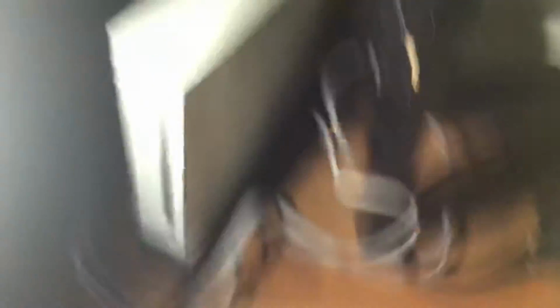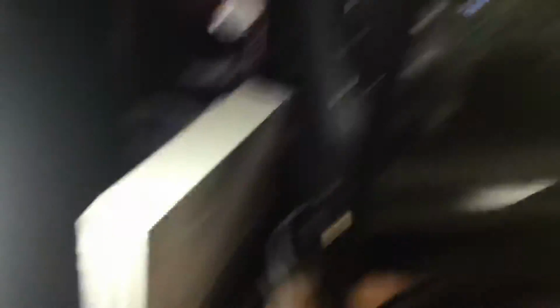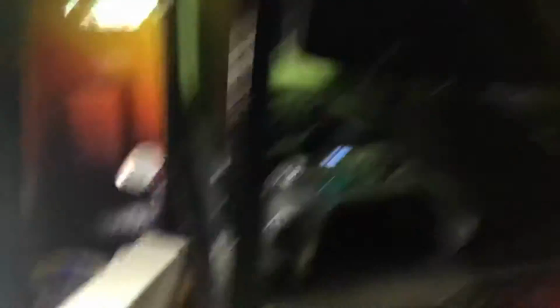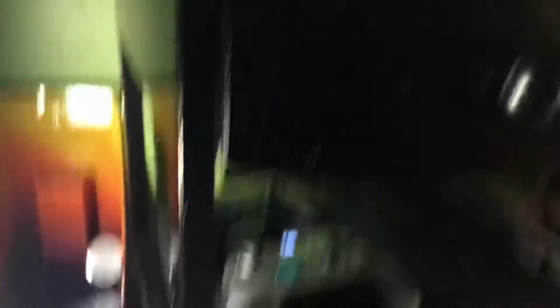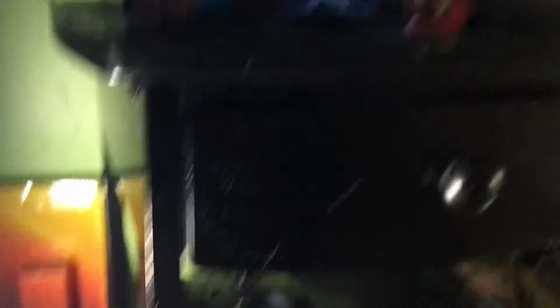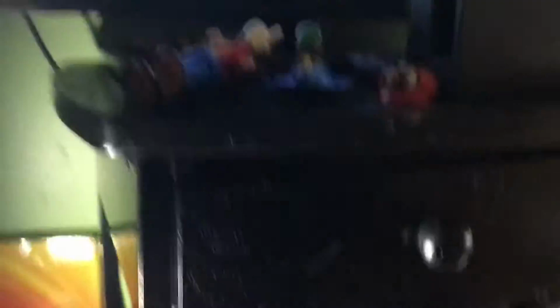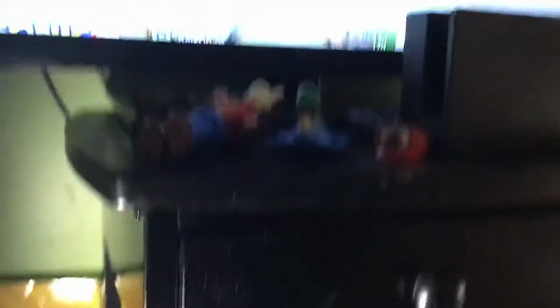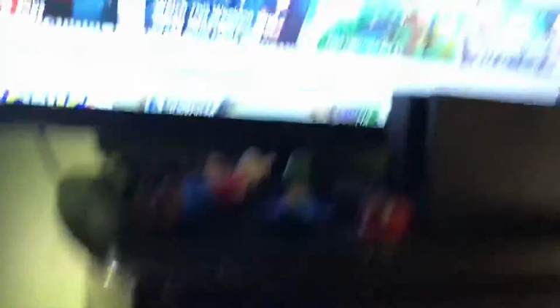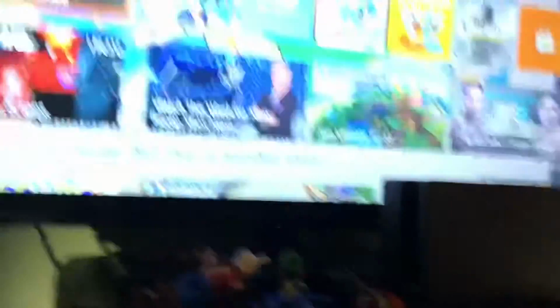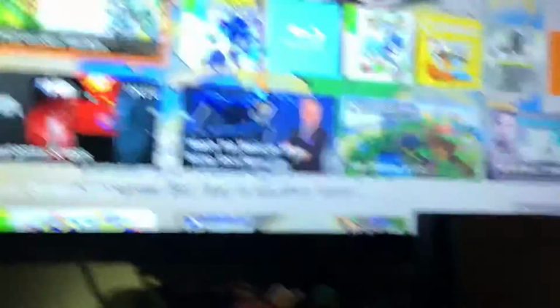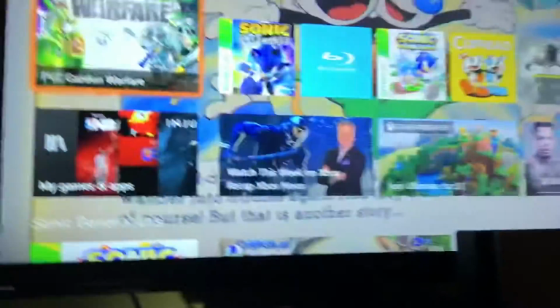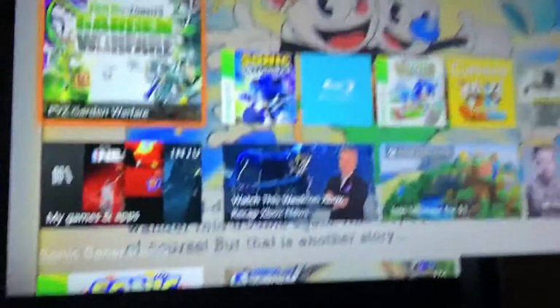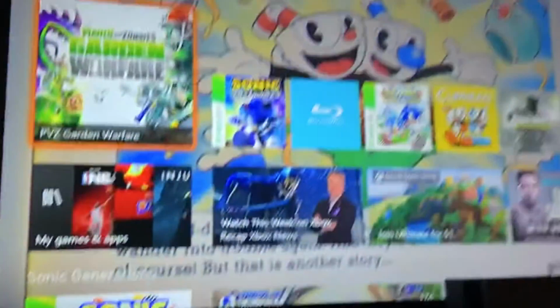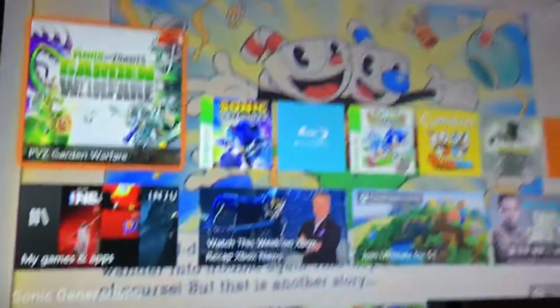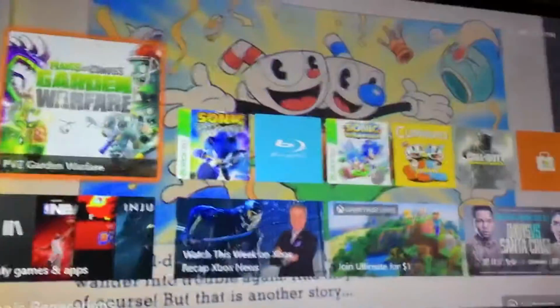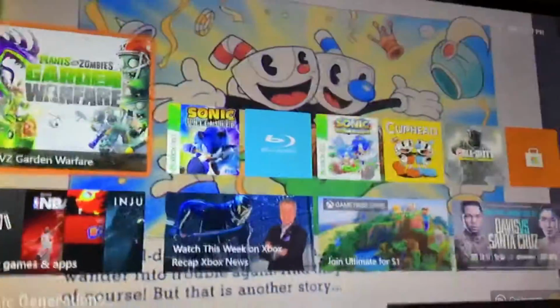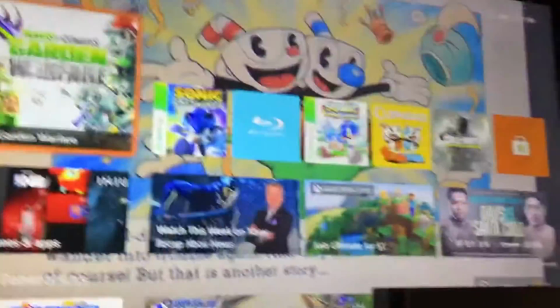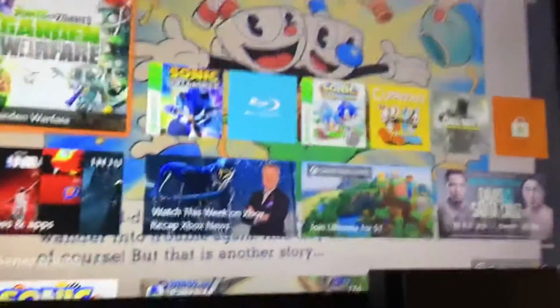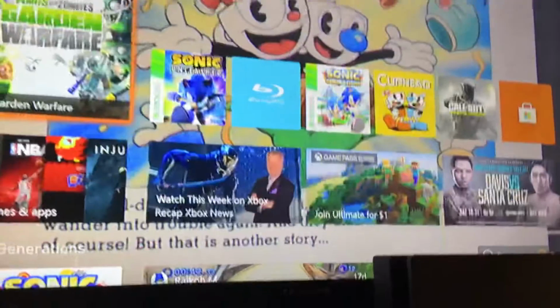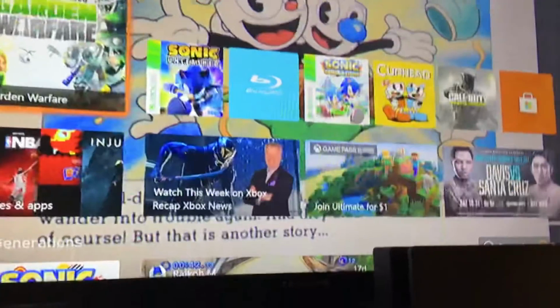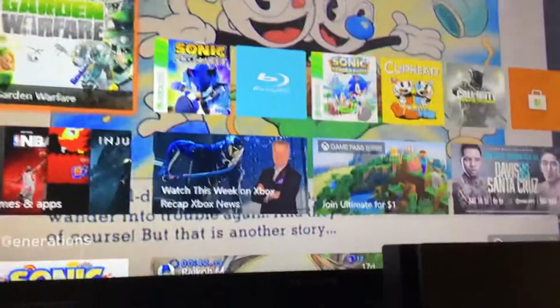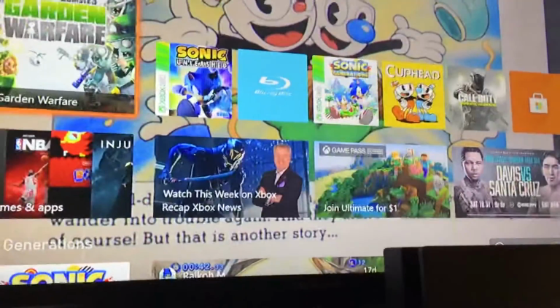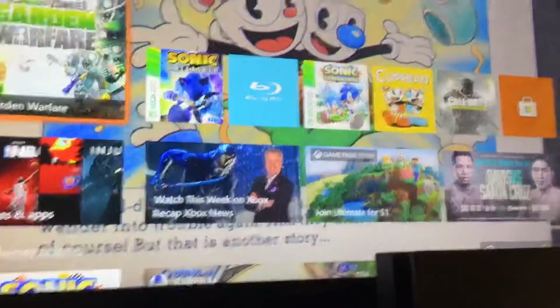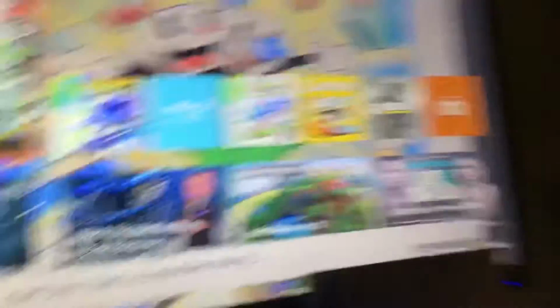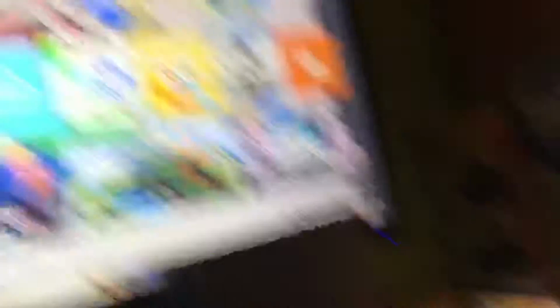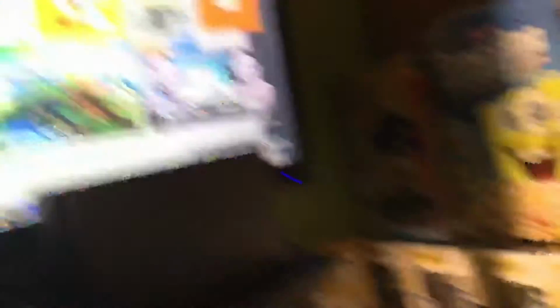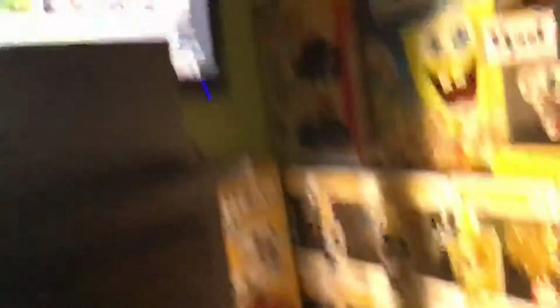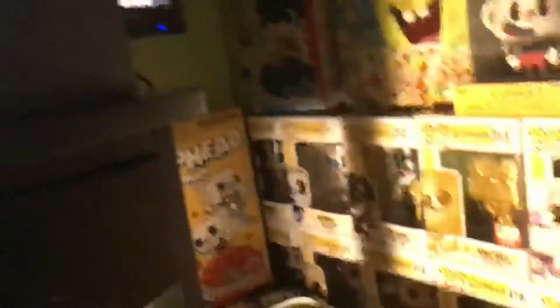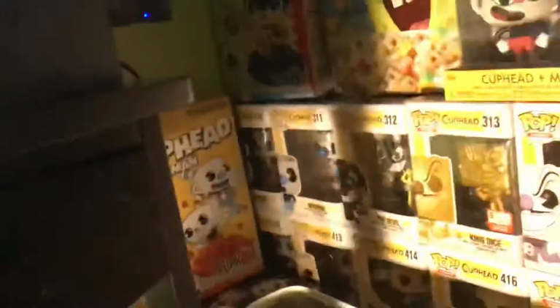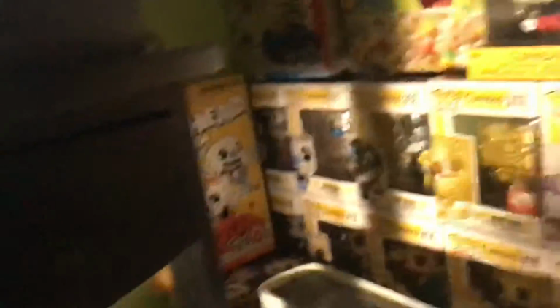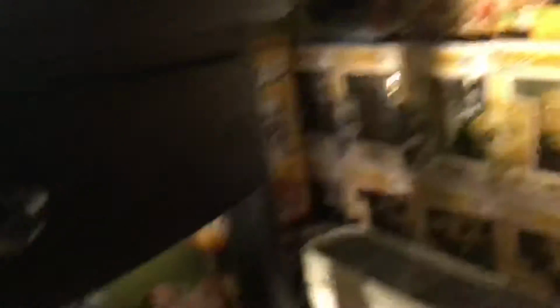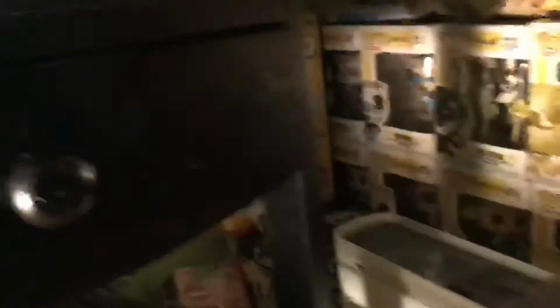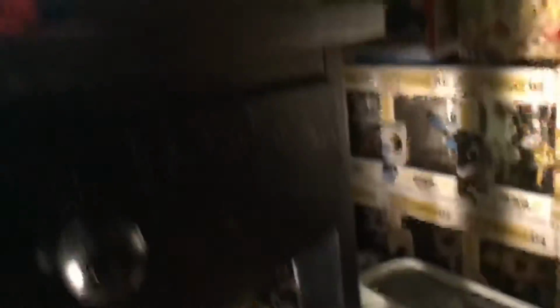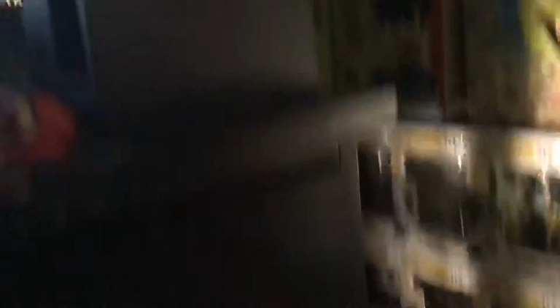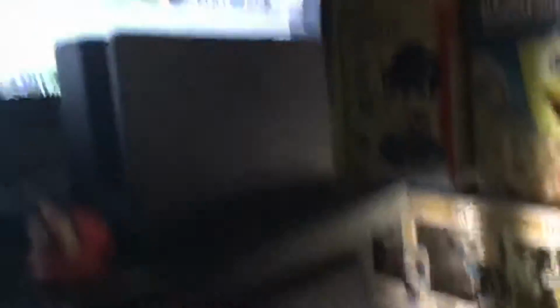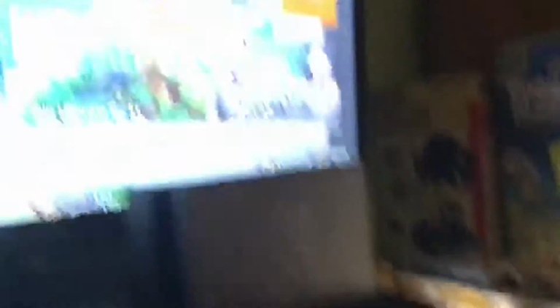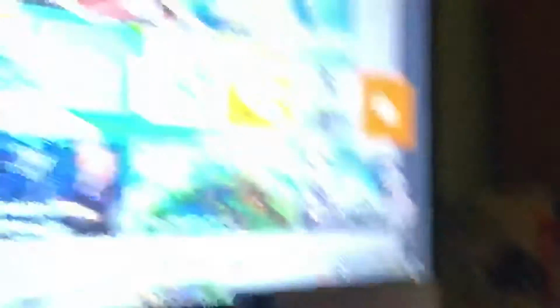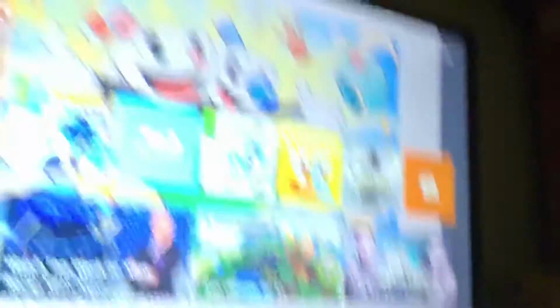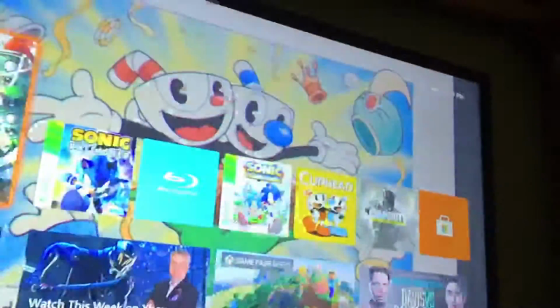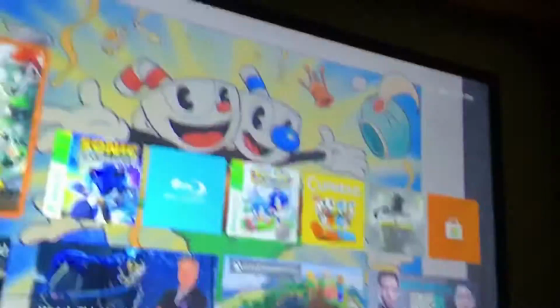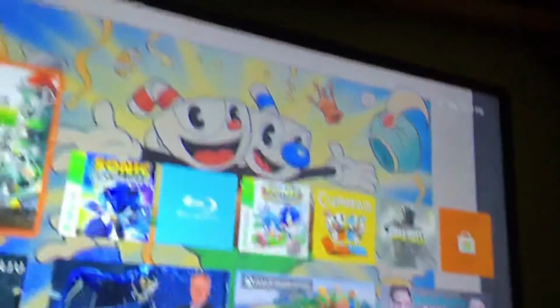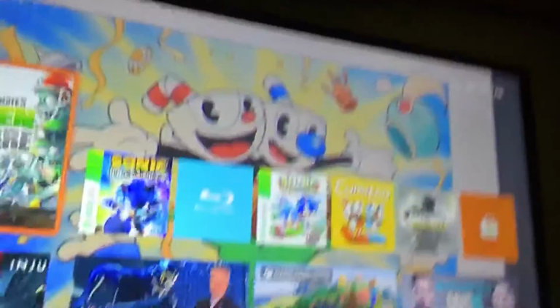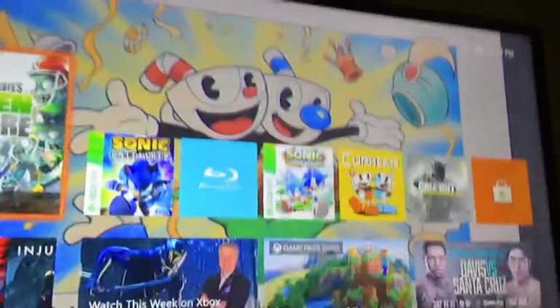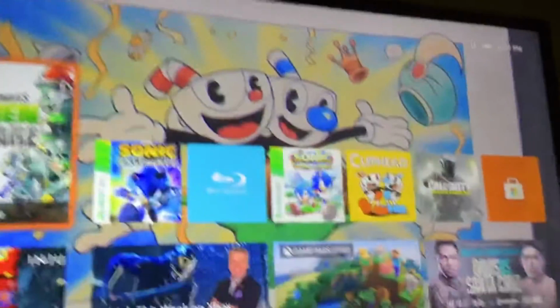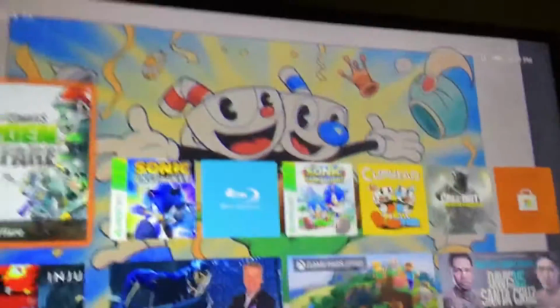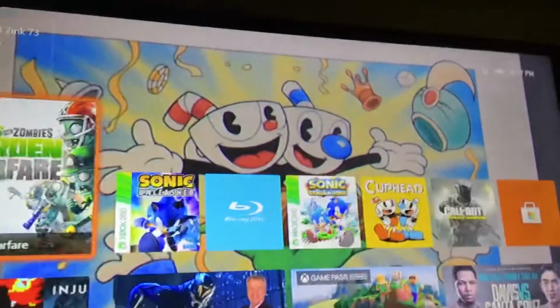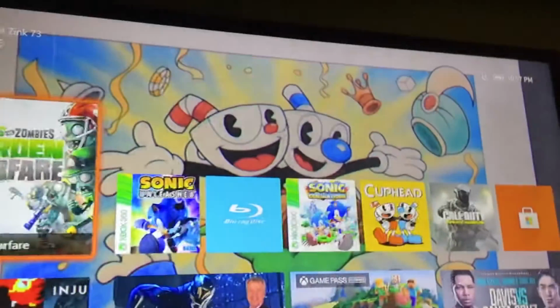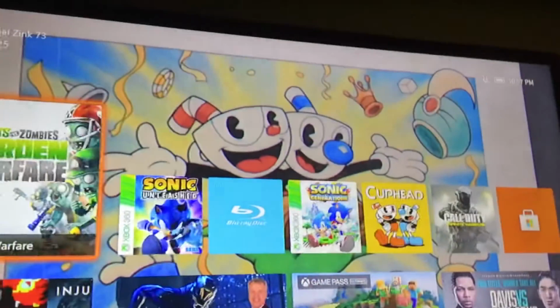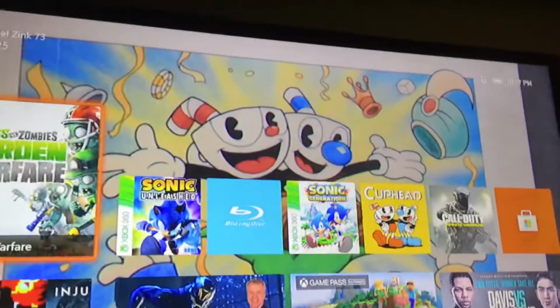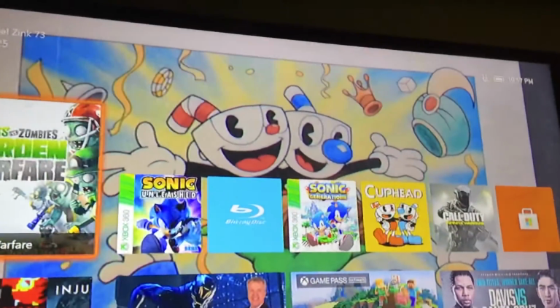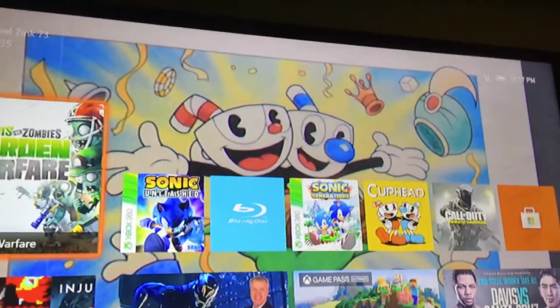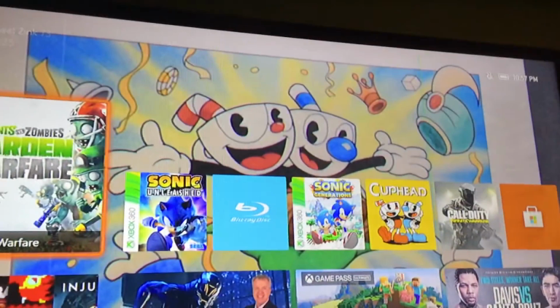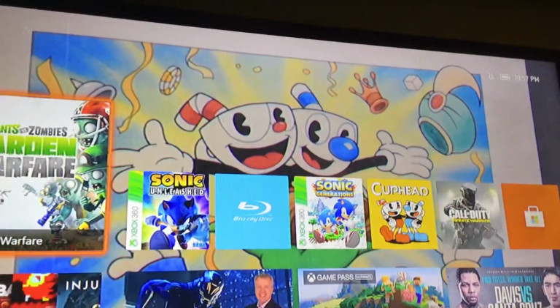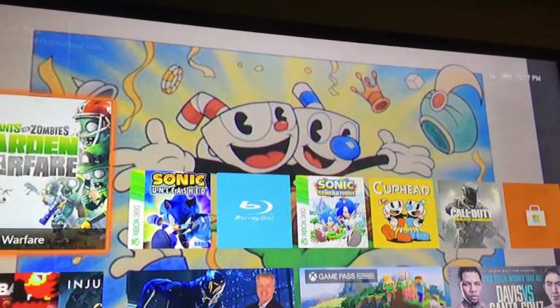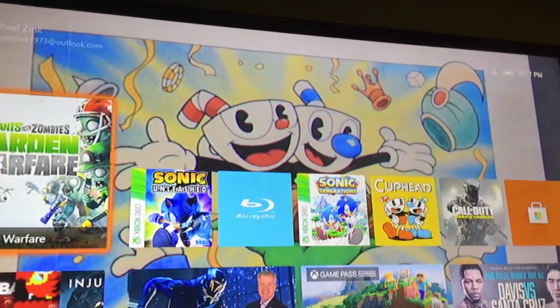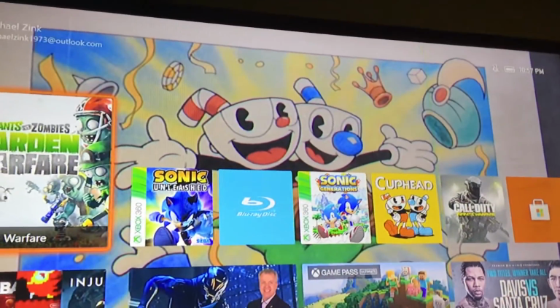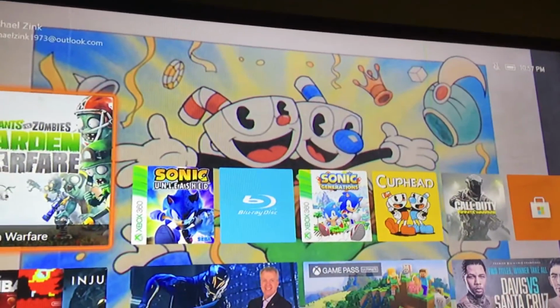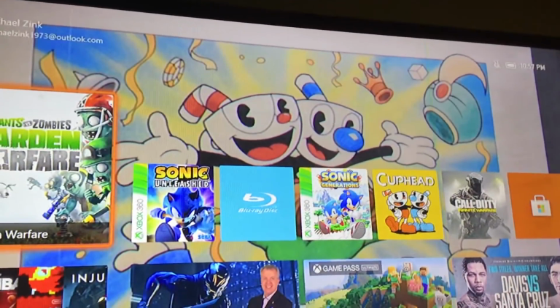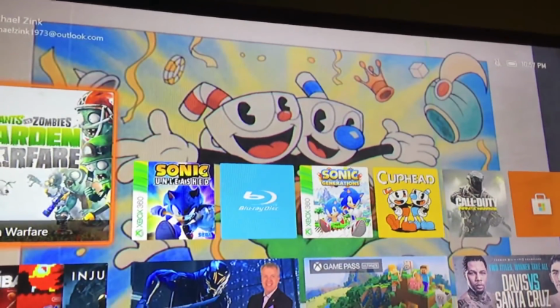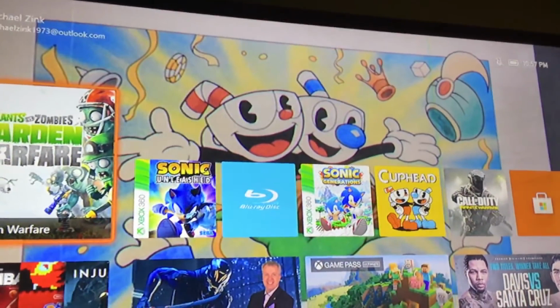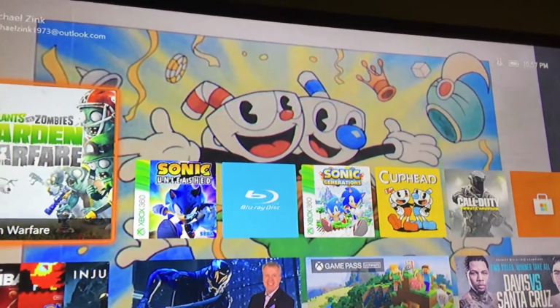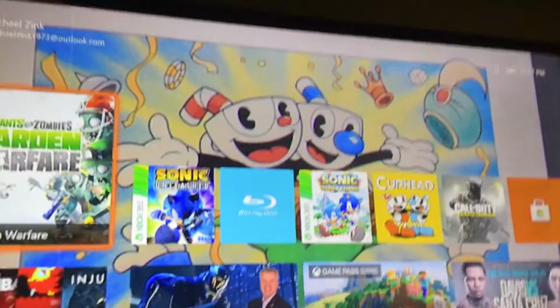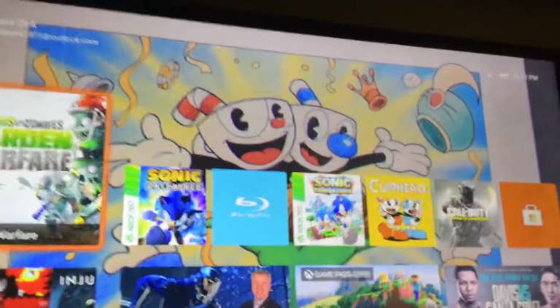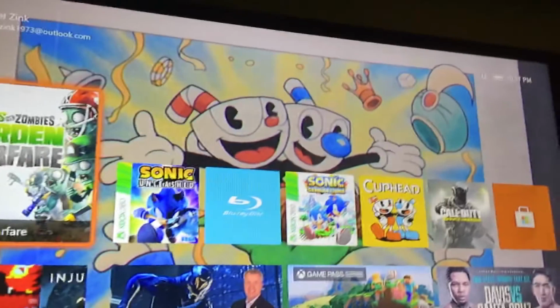Xbox 360 — of course I already reviewed that game, and yes, it's backwards compatible with the Xbox One.